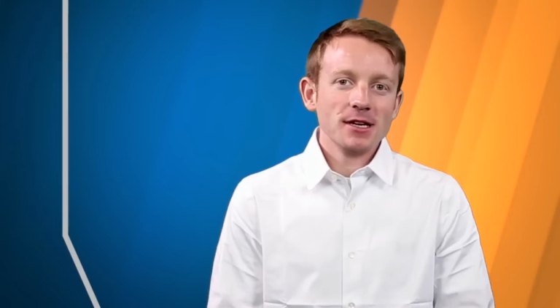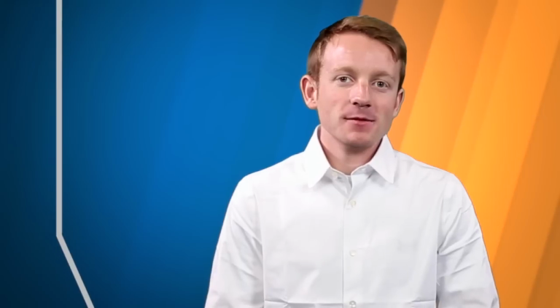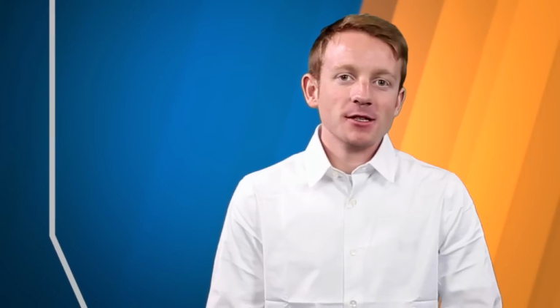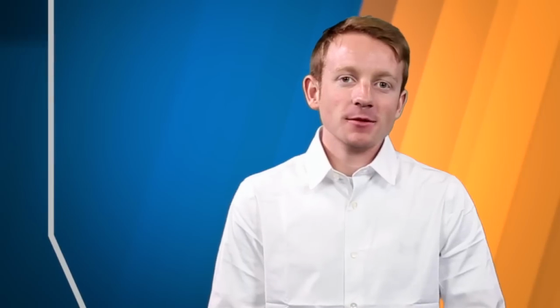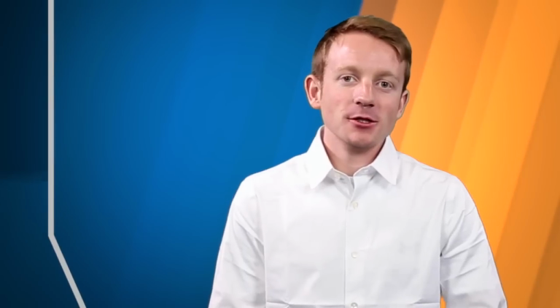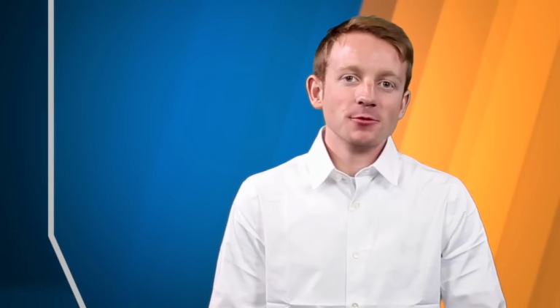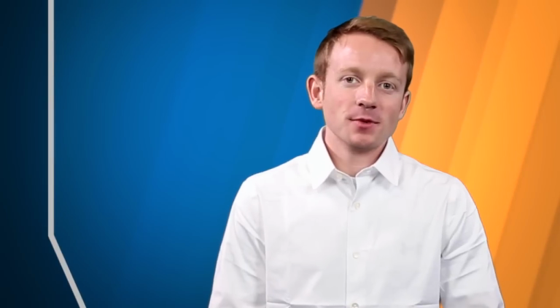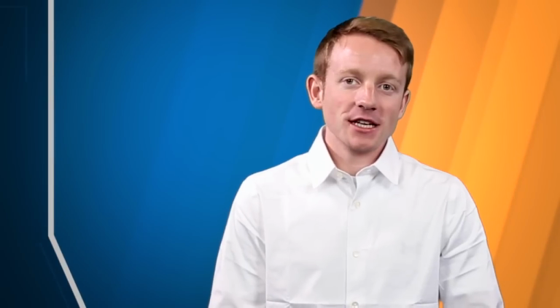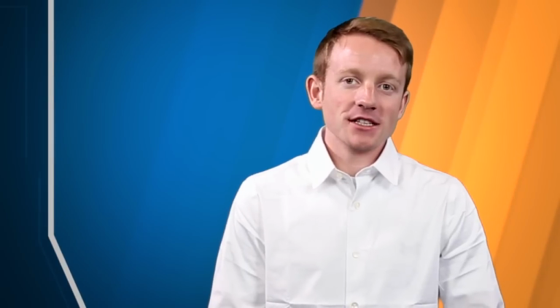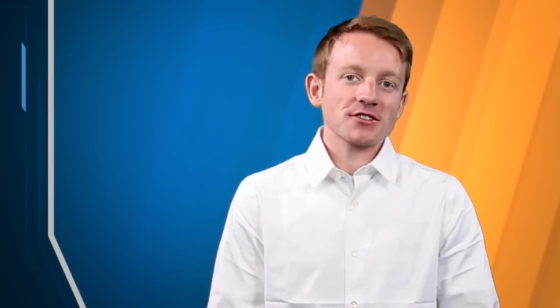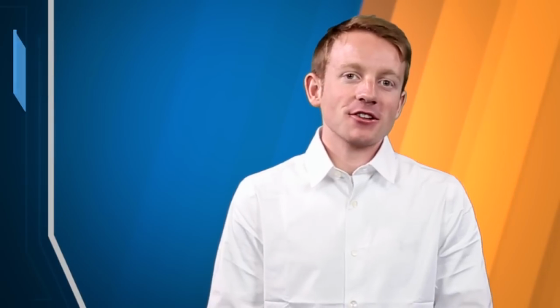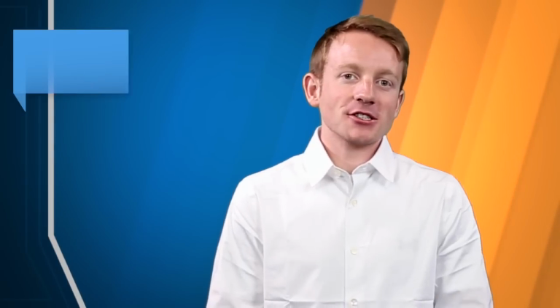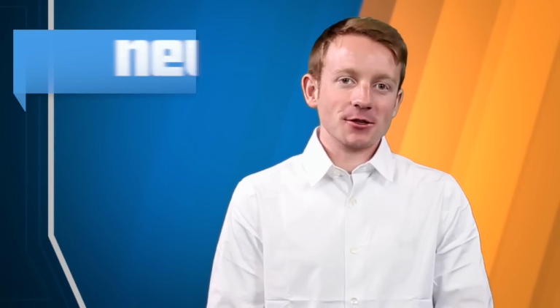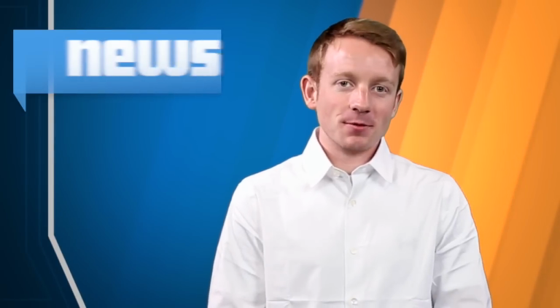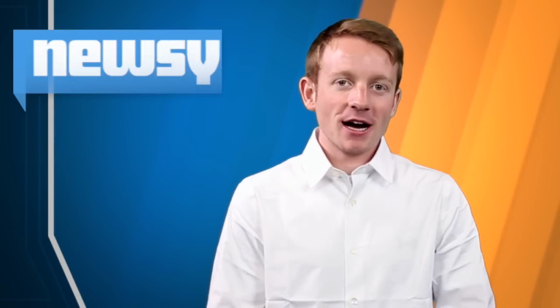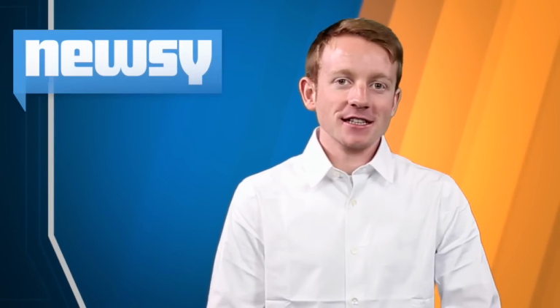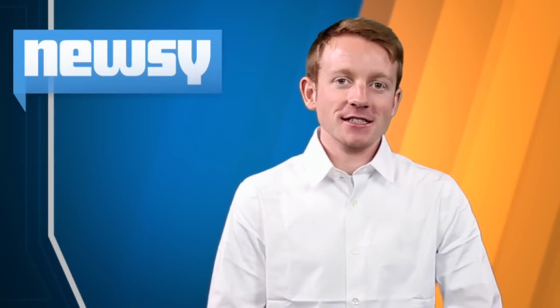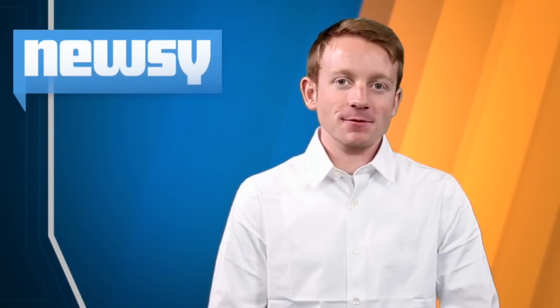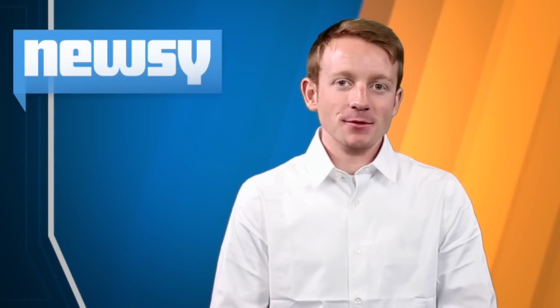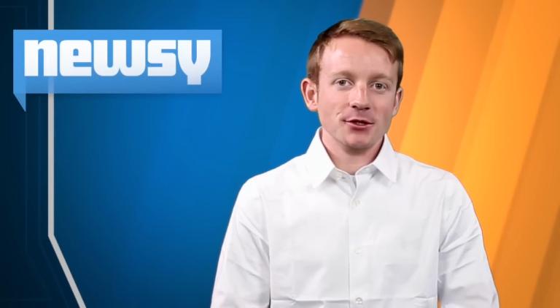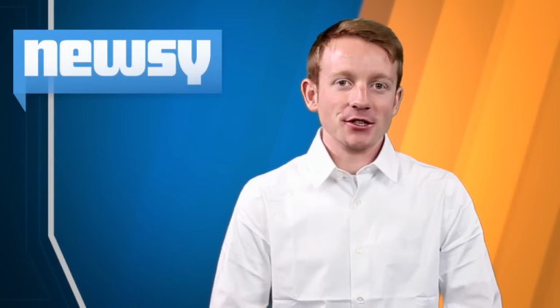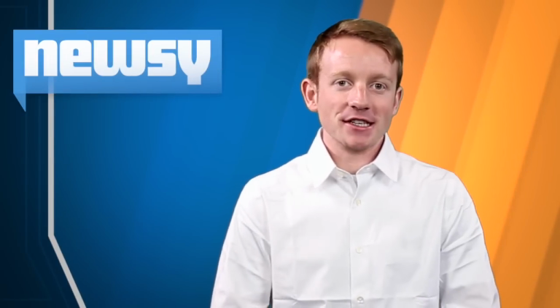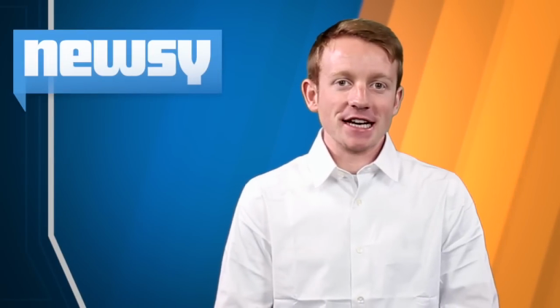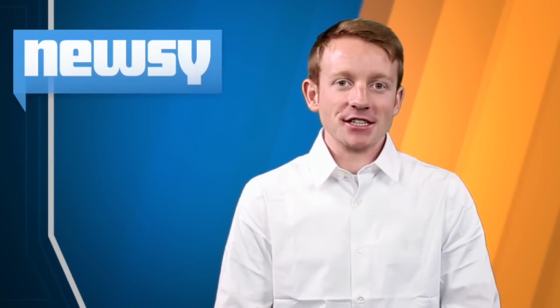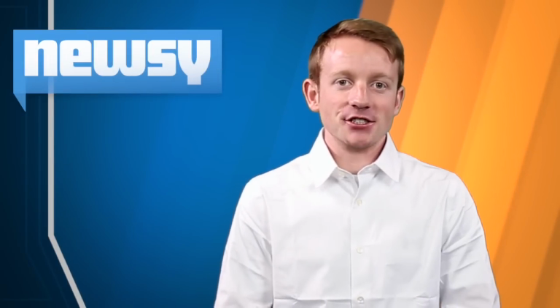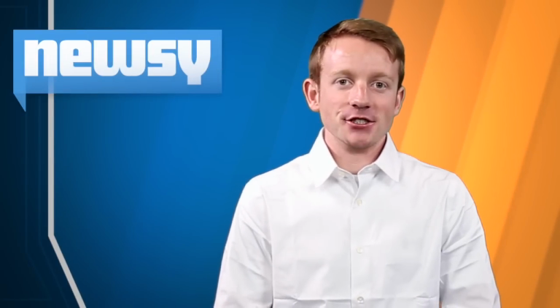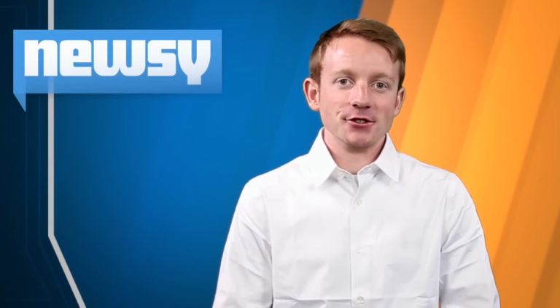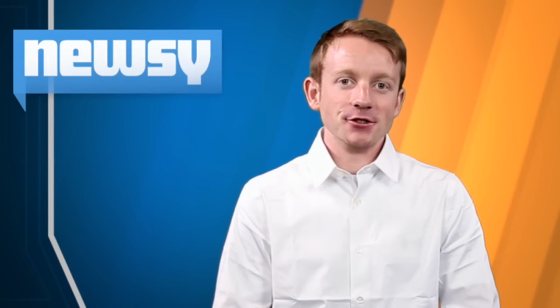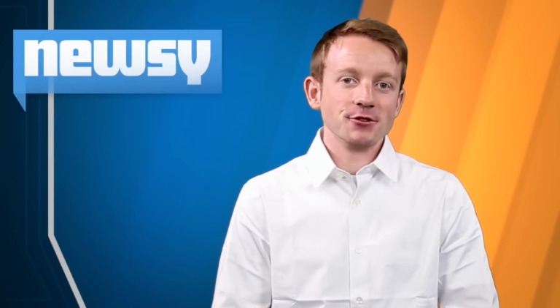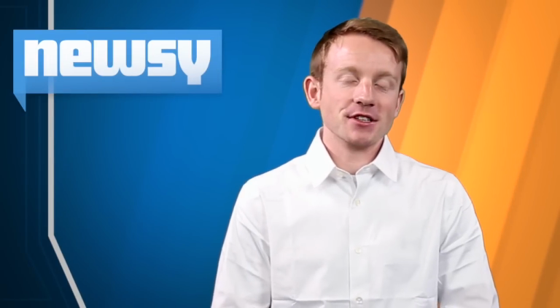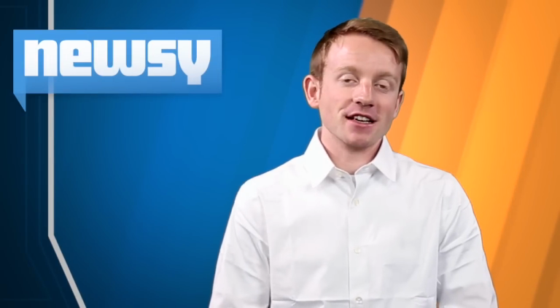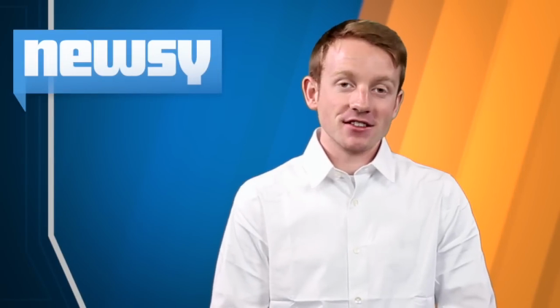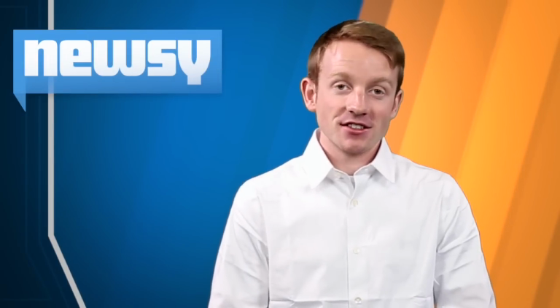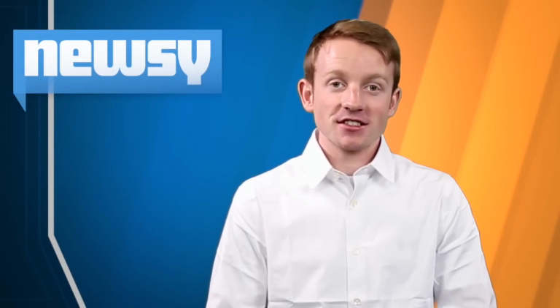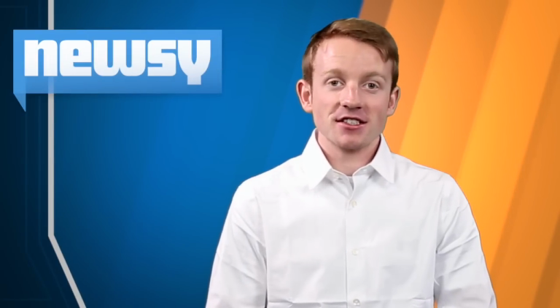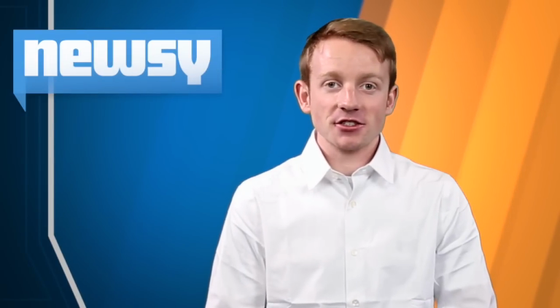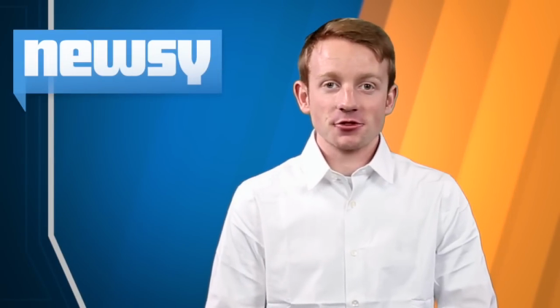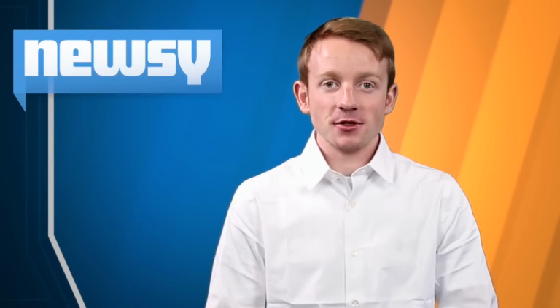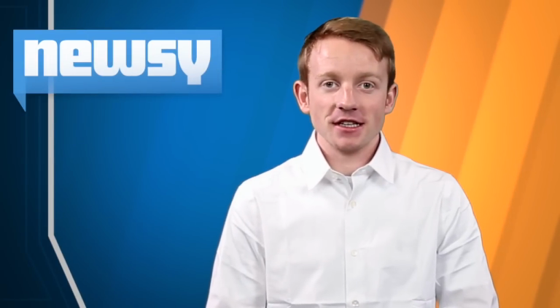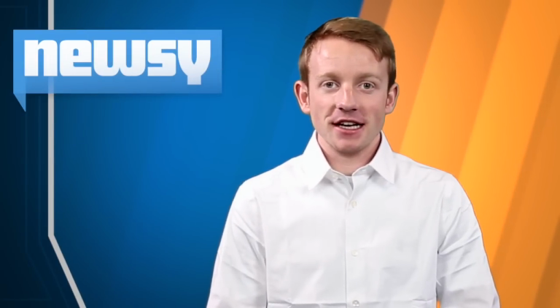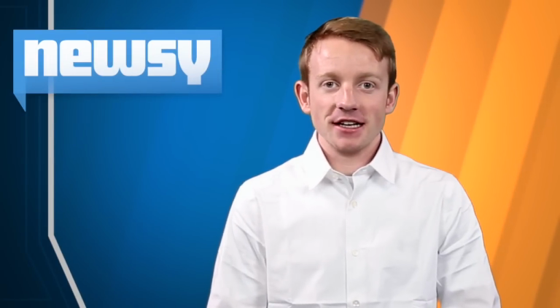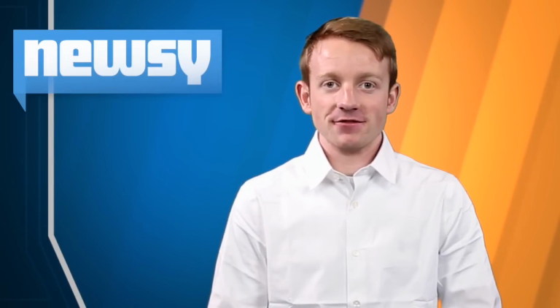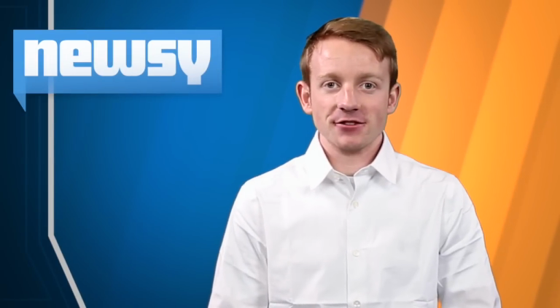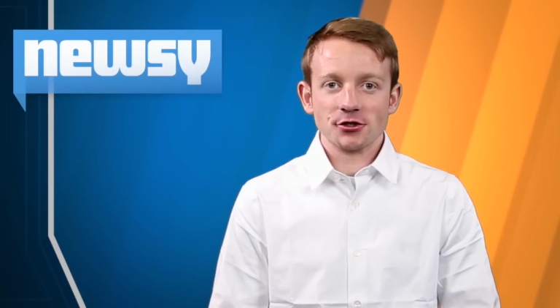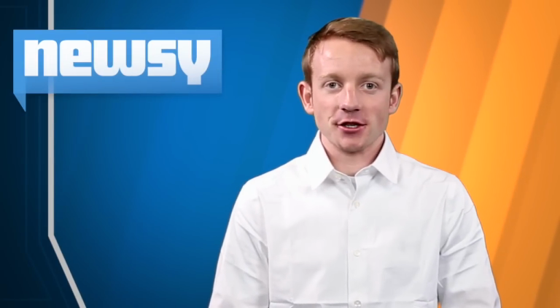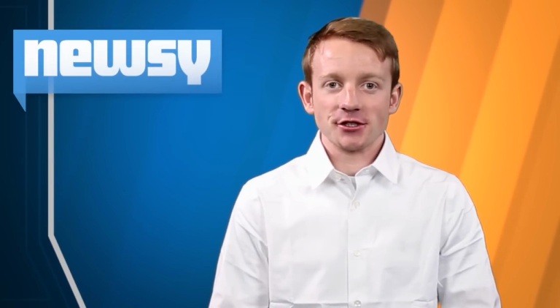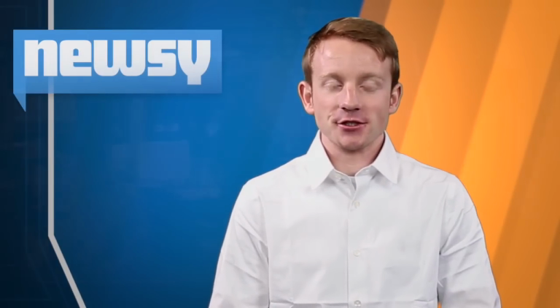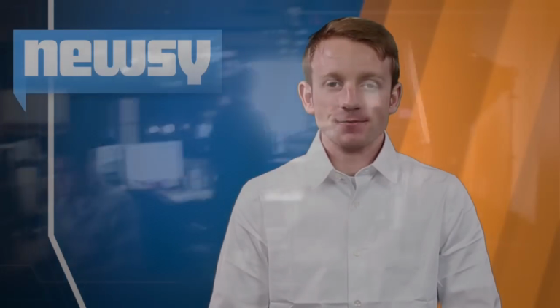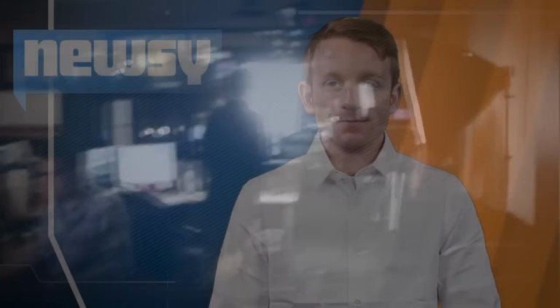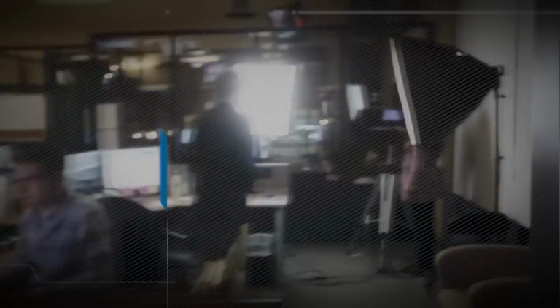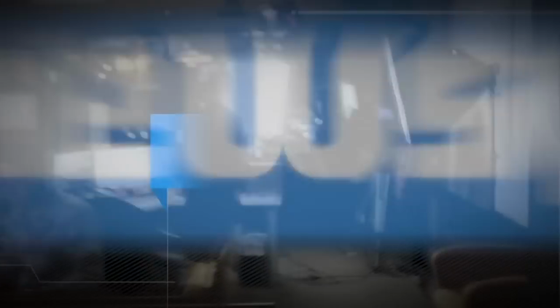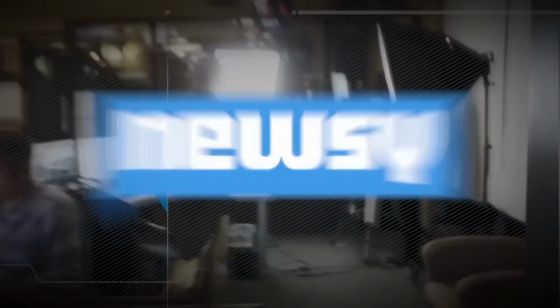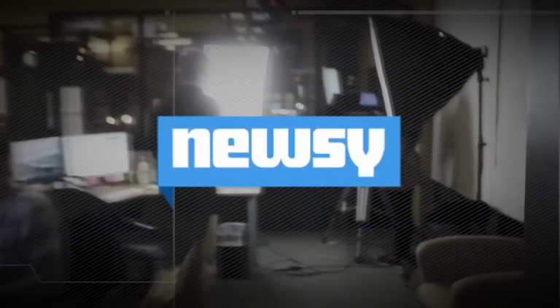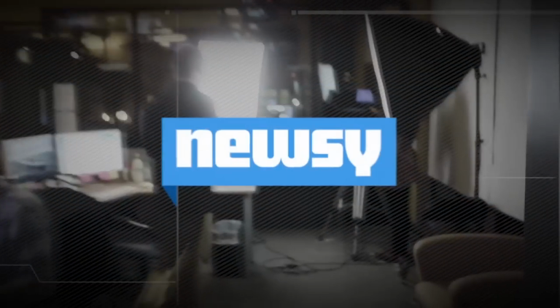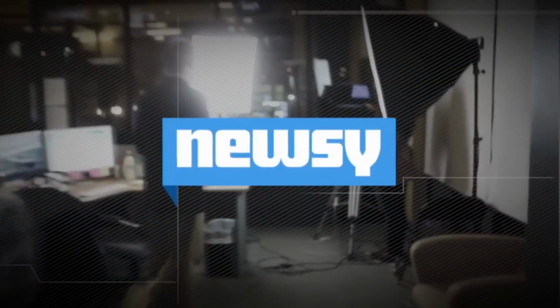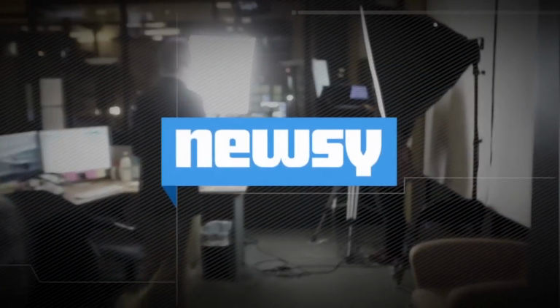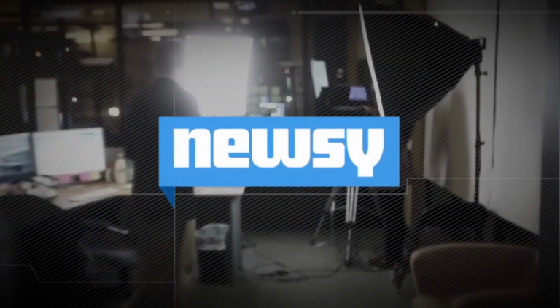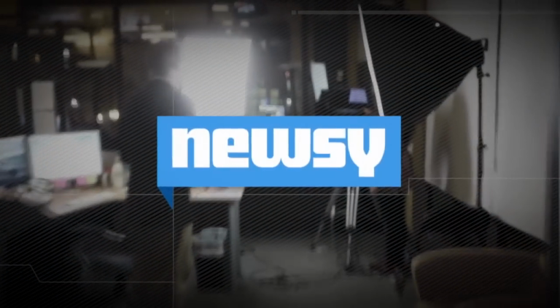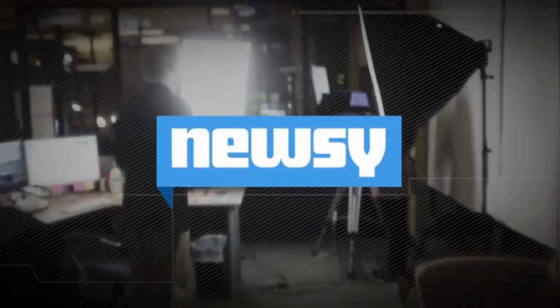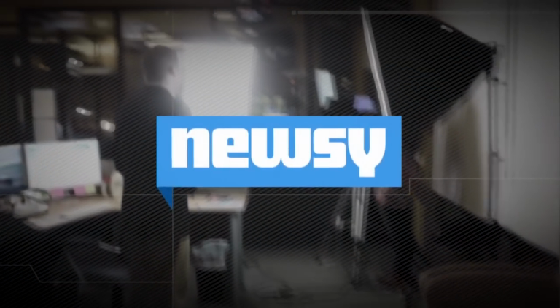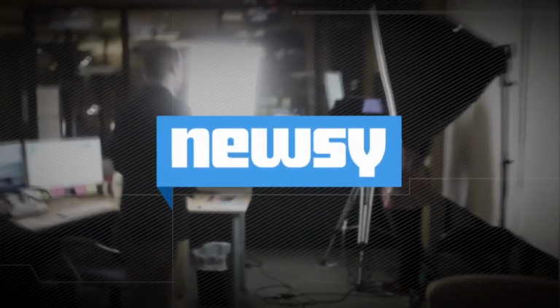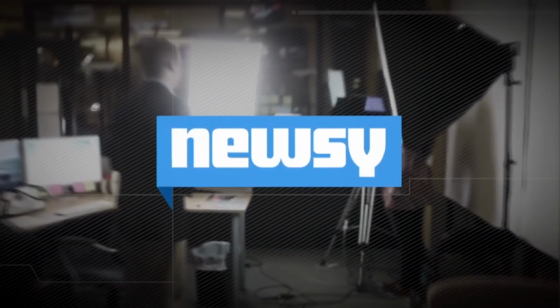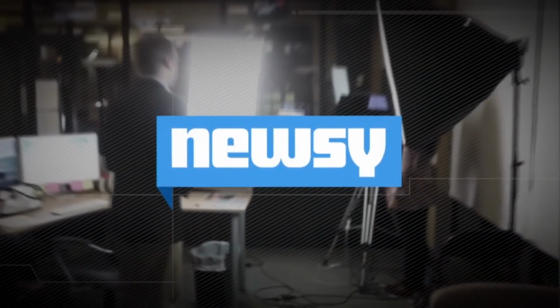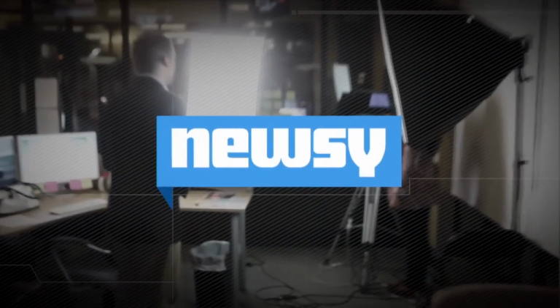BMW plans to launch a pilot in Munich next year using existing streetlight infrastructure. For Newsy, I'm AJ Feather.